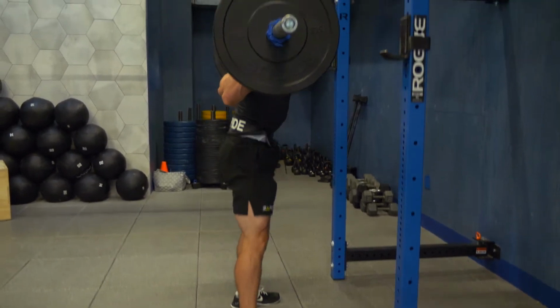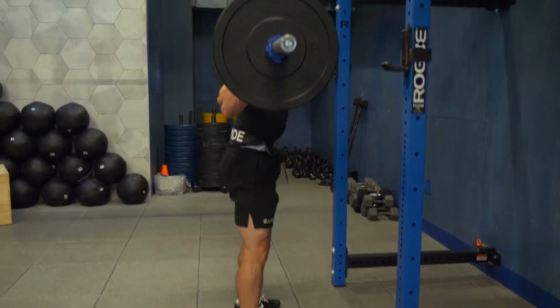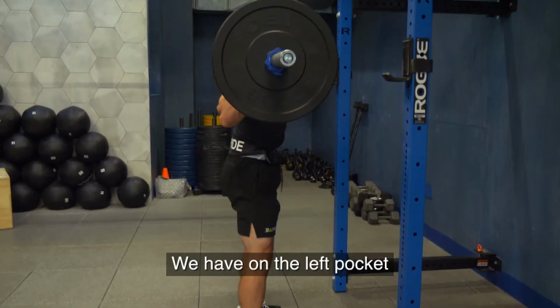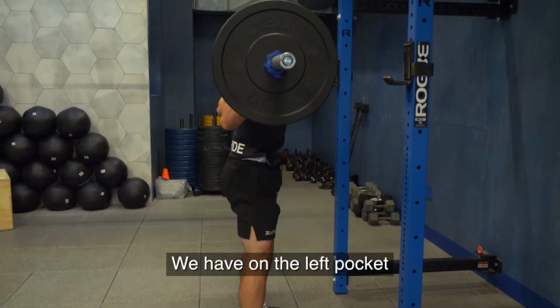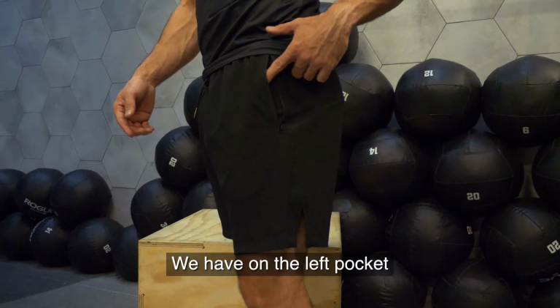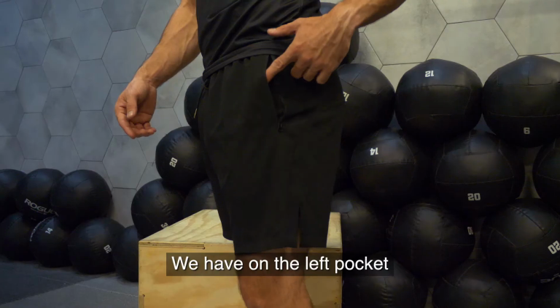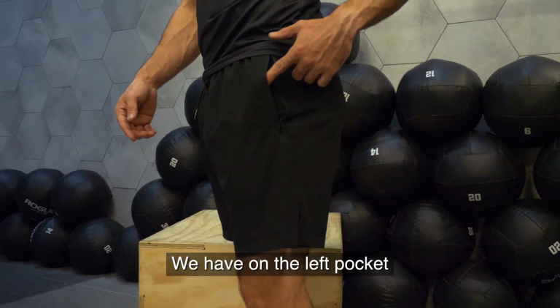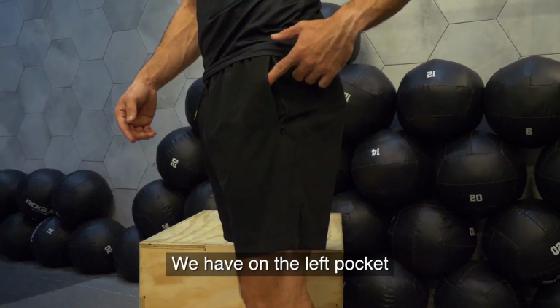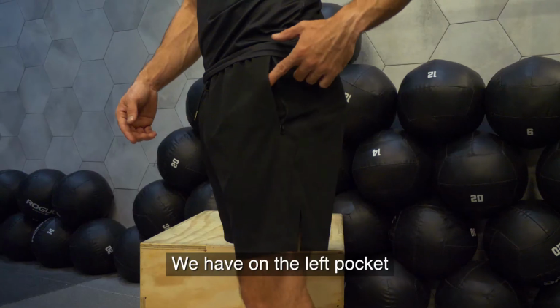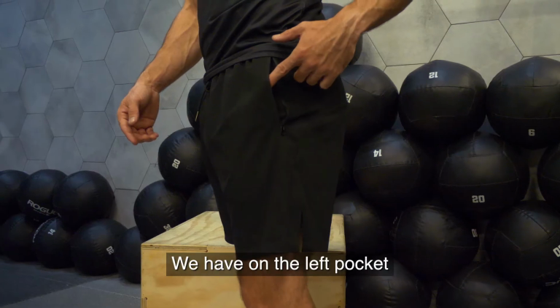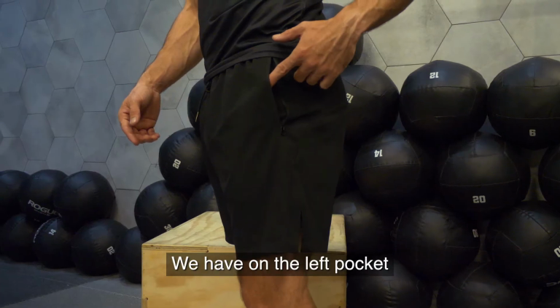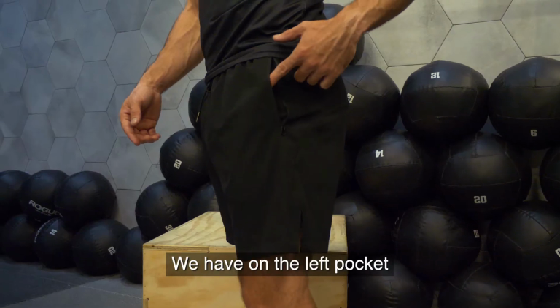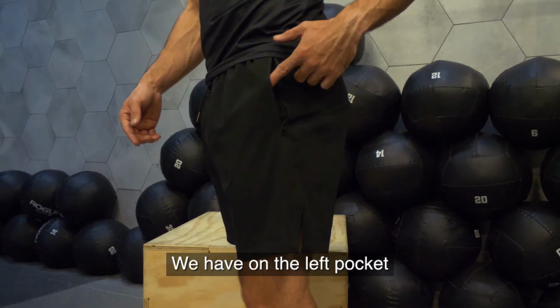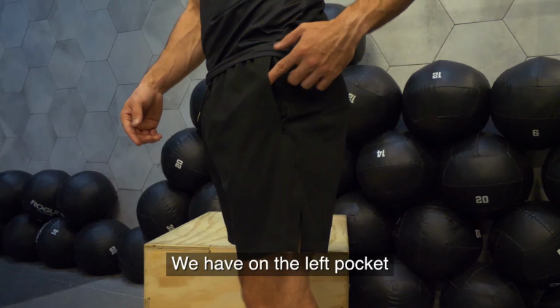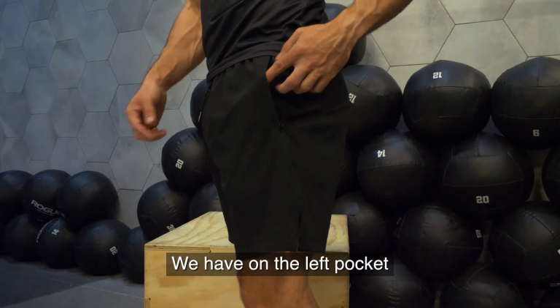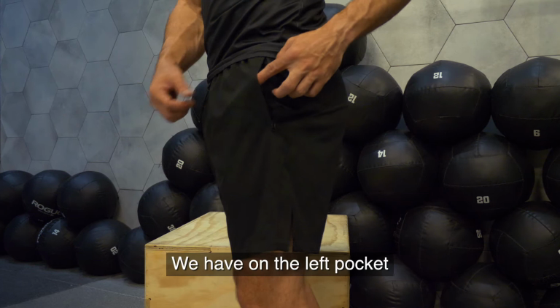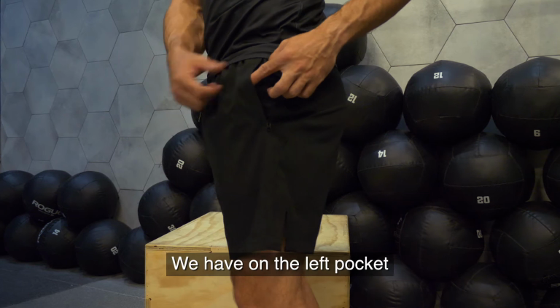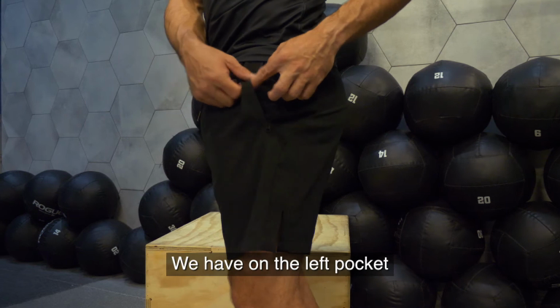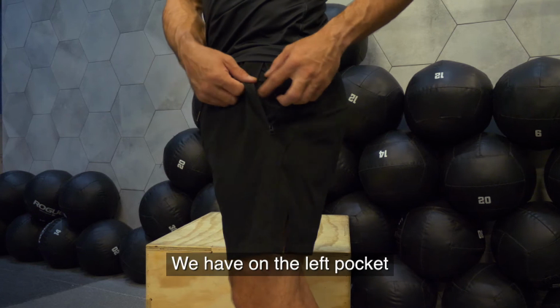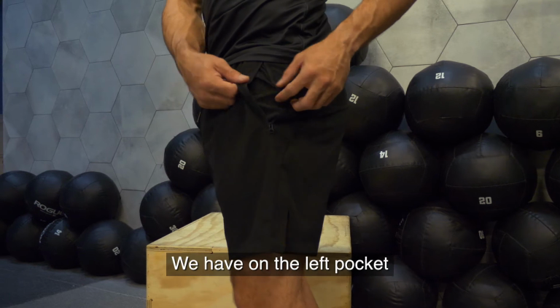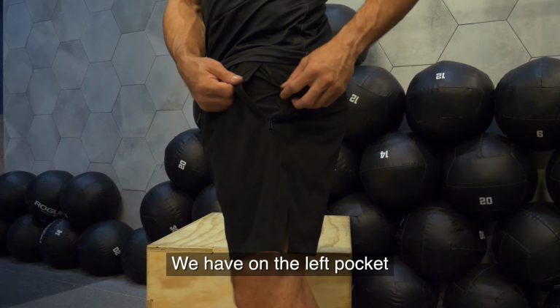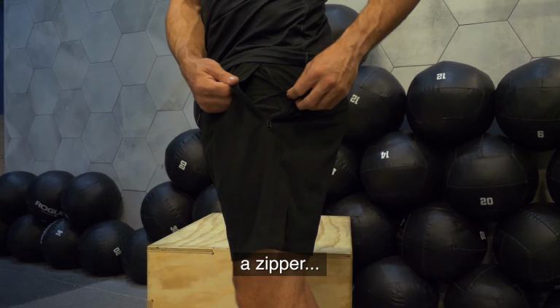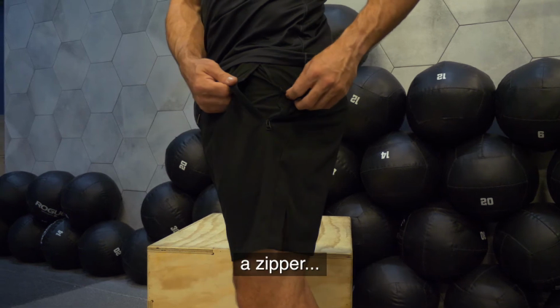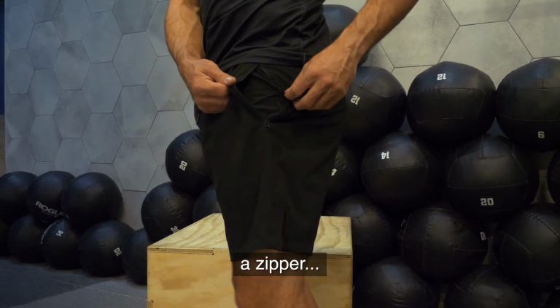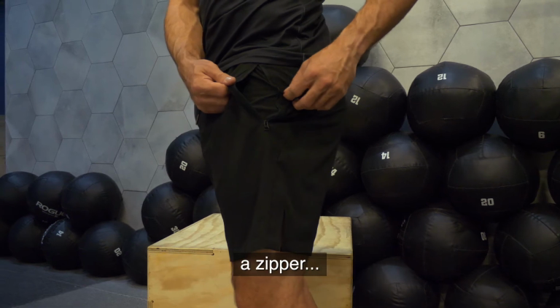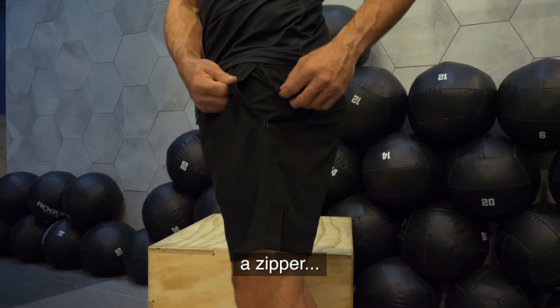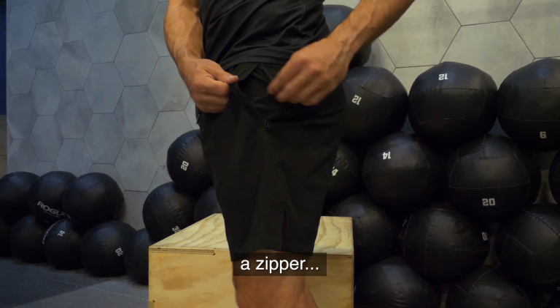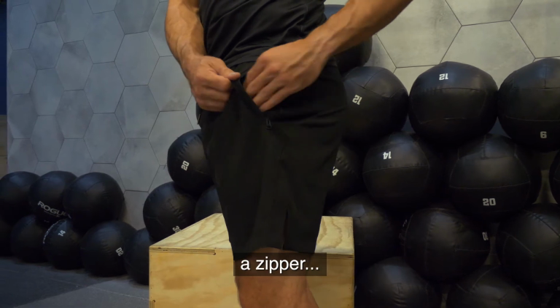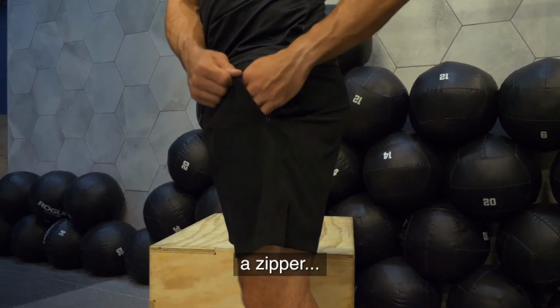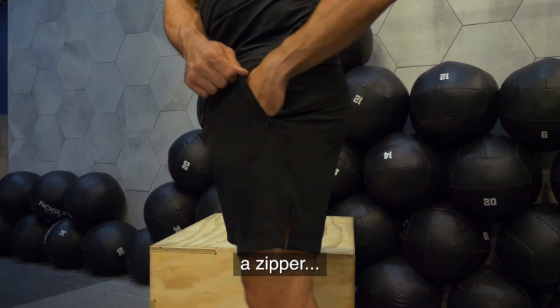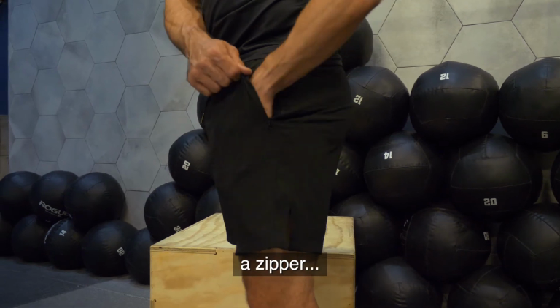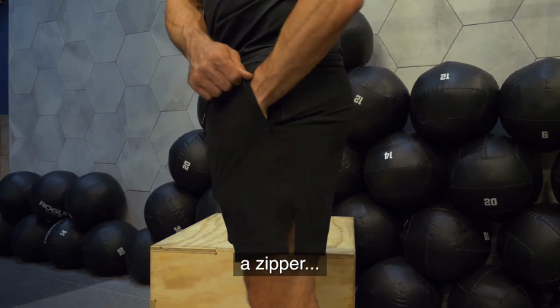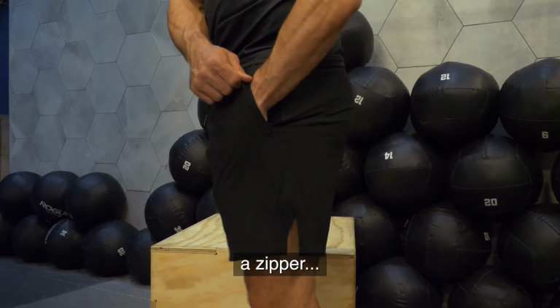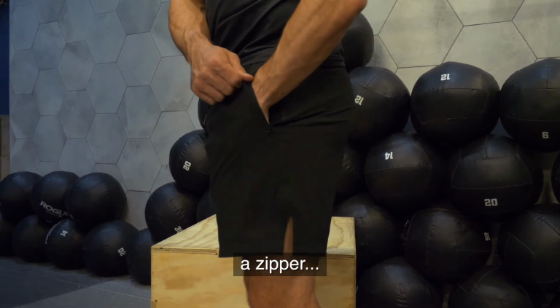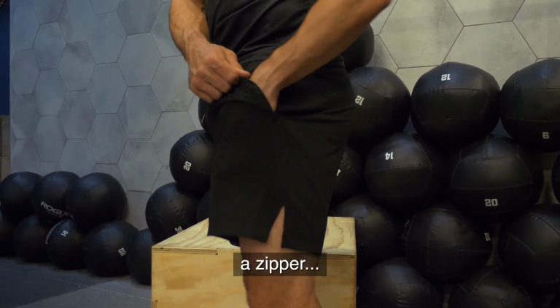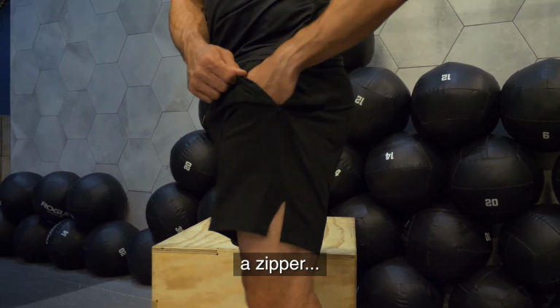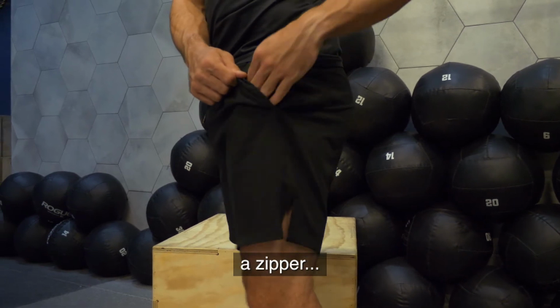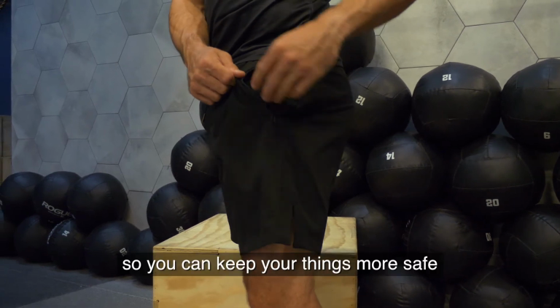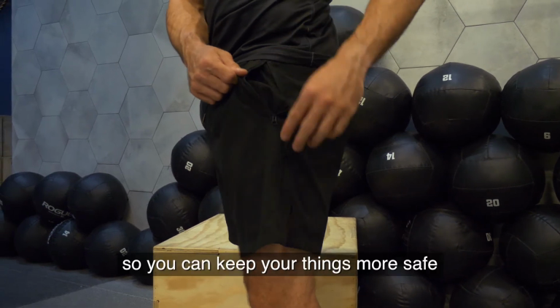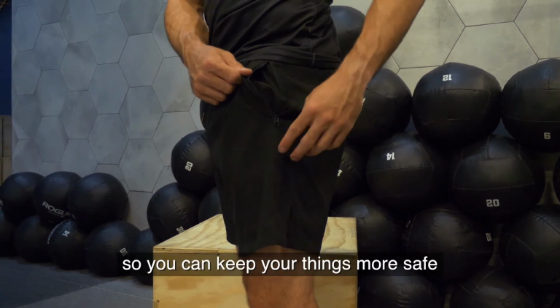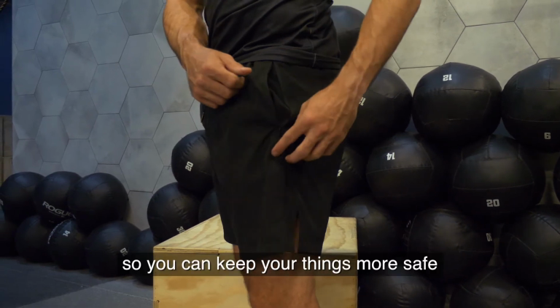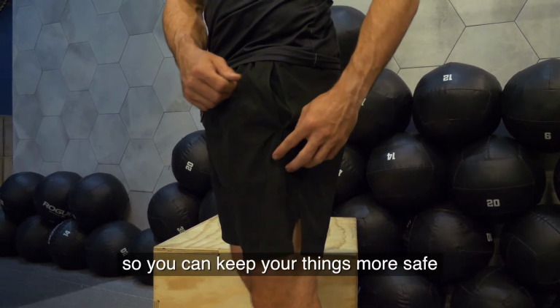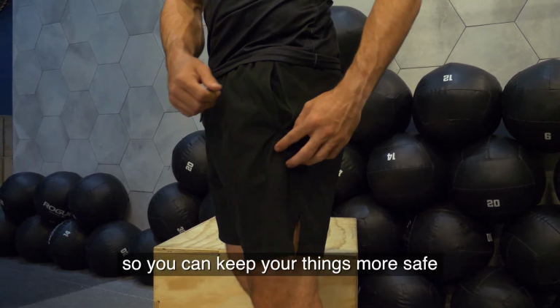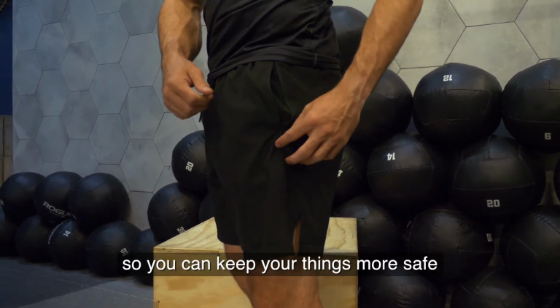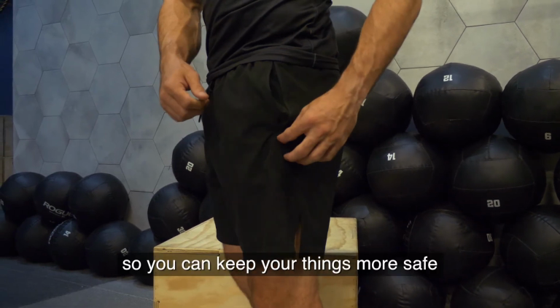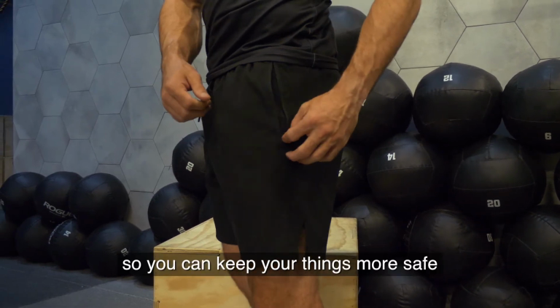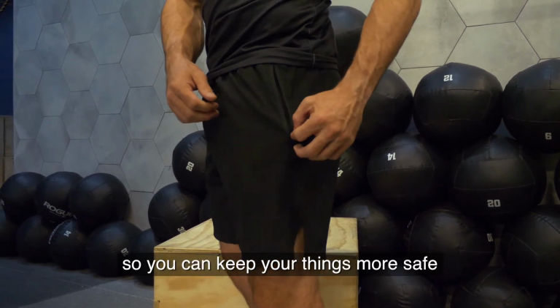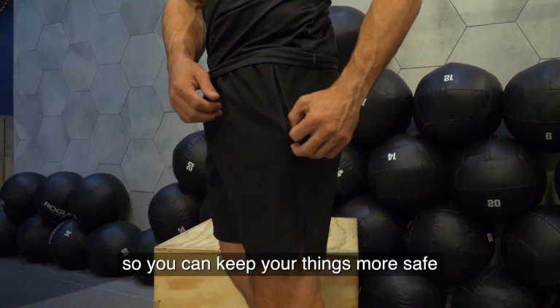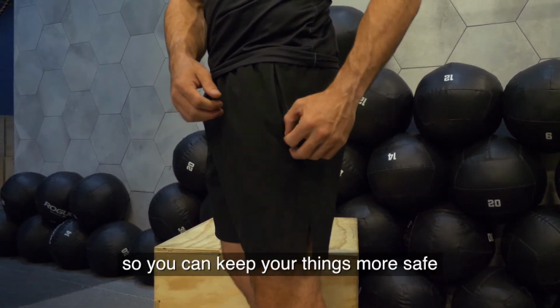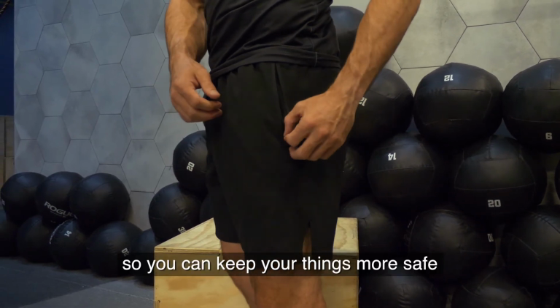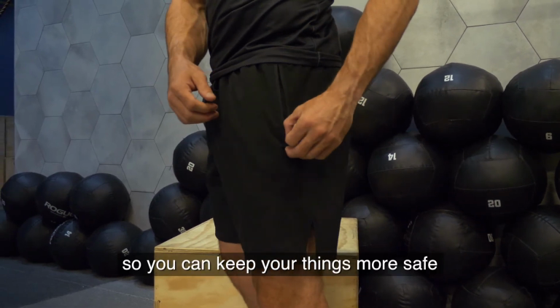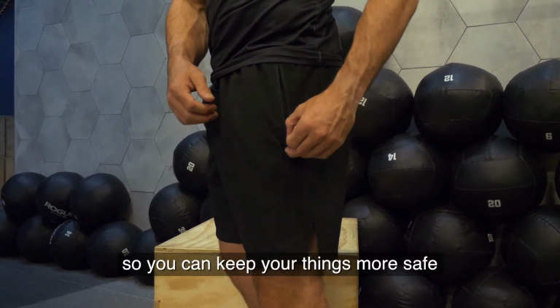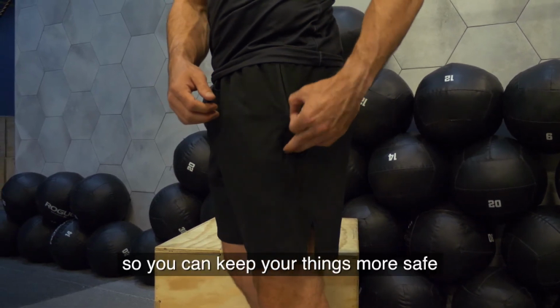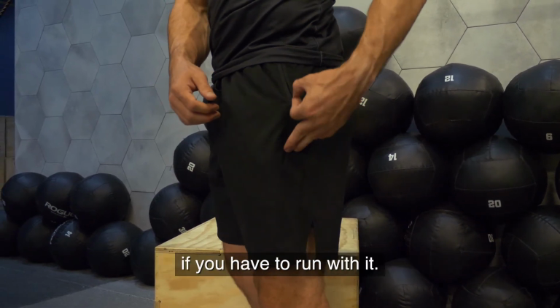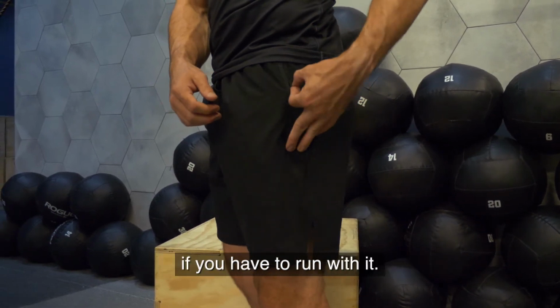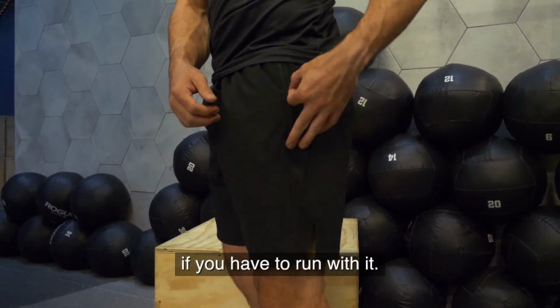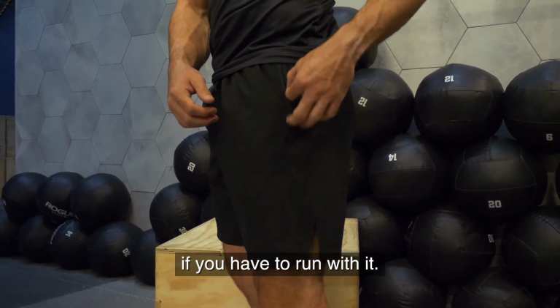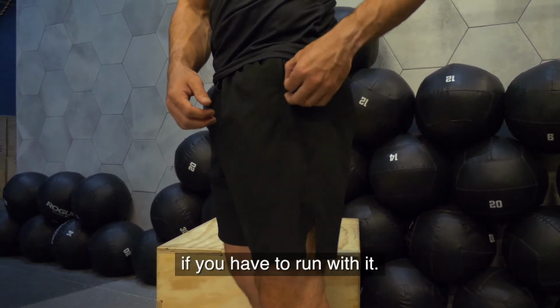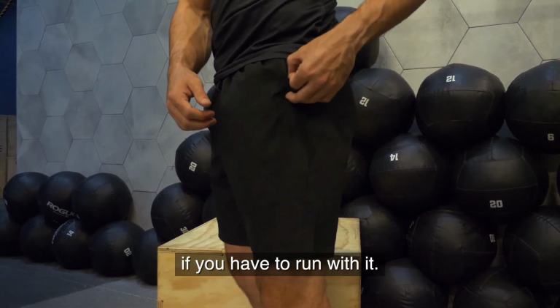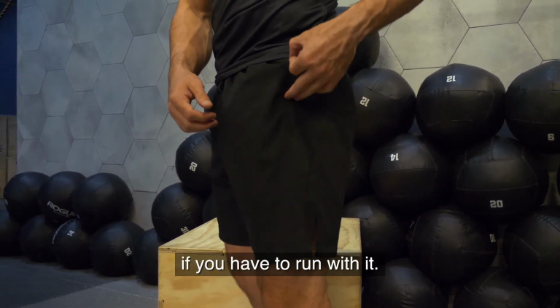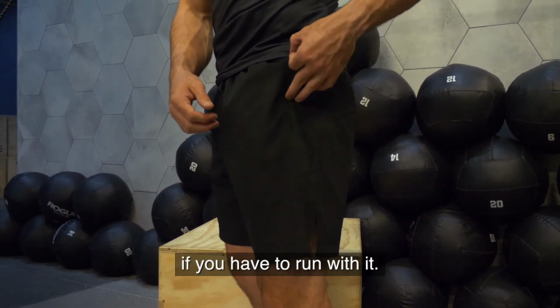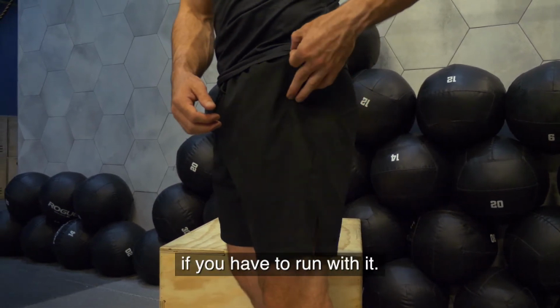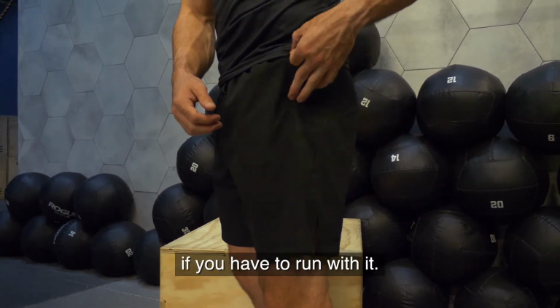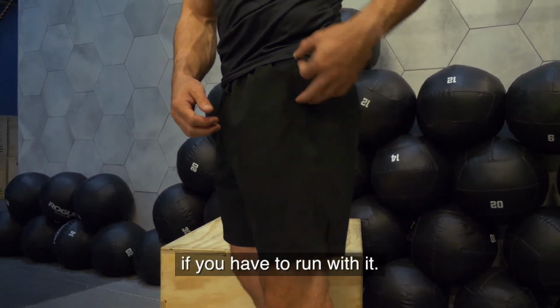We have on the left pocket a zipper, so you can keep your things more safe if you have to run with it.